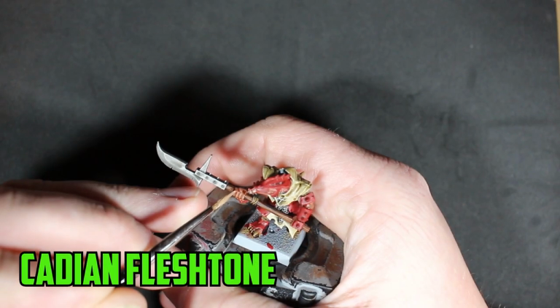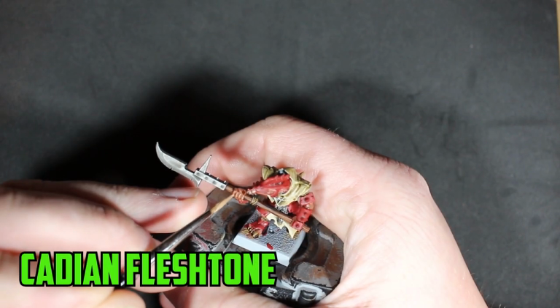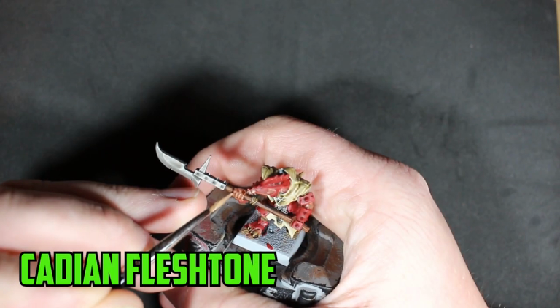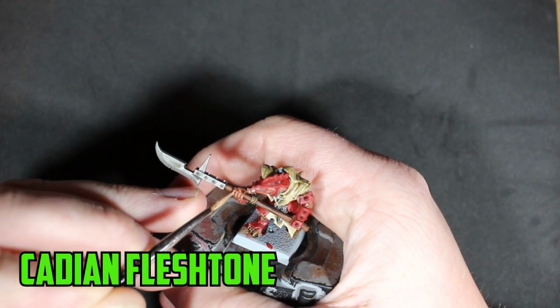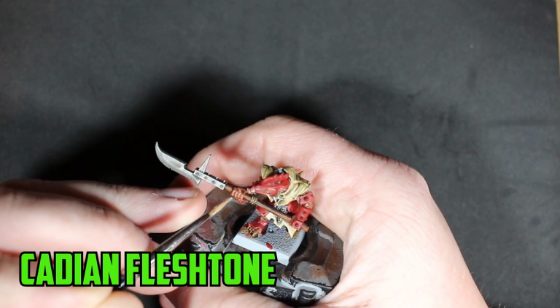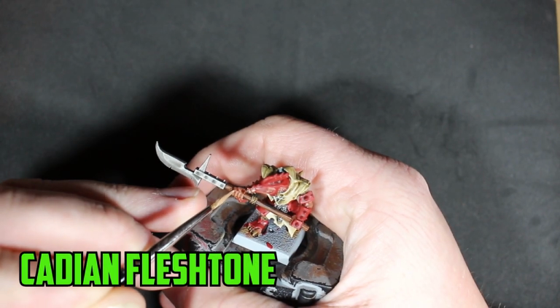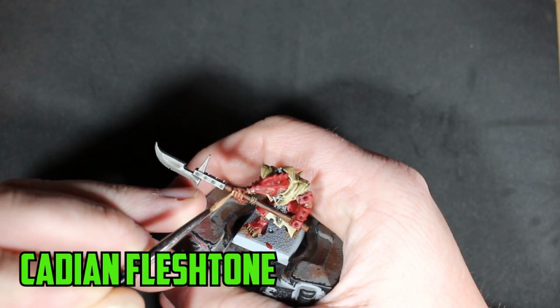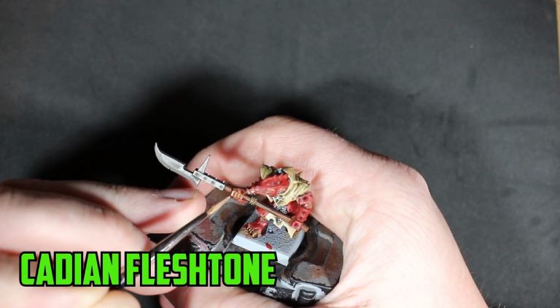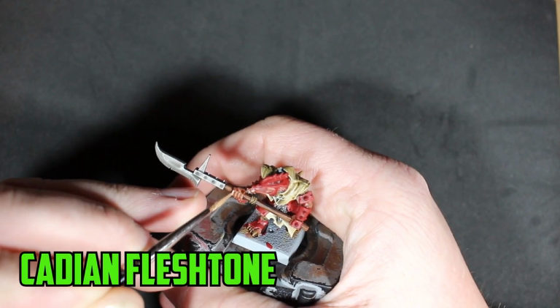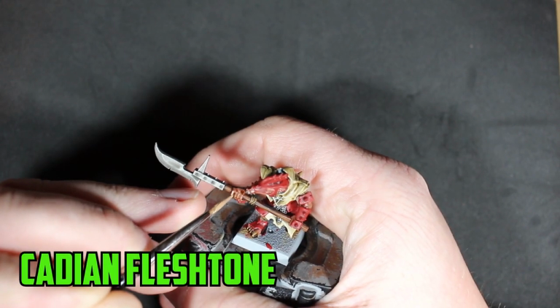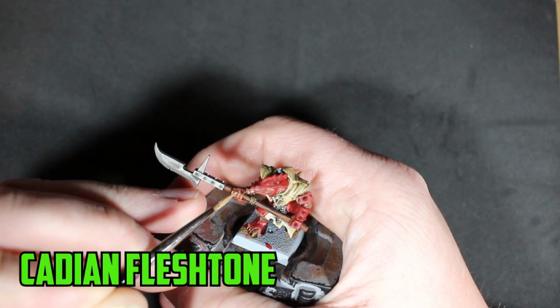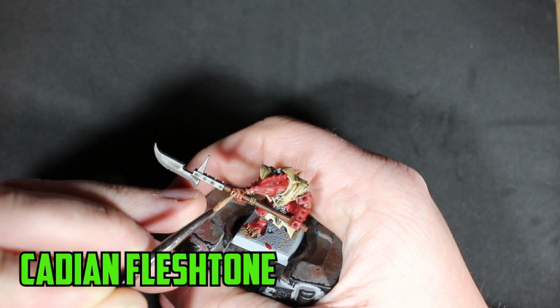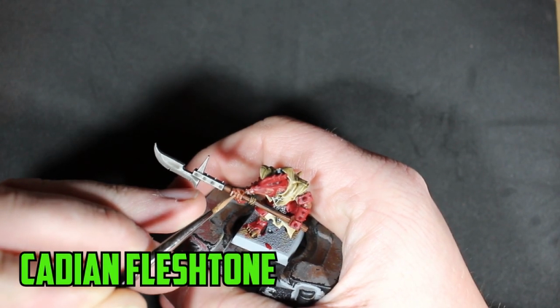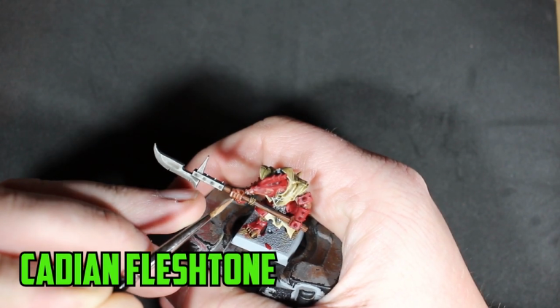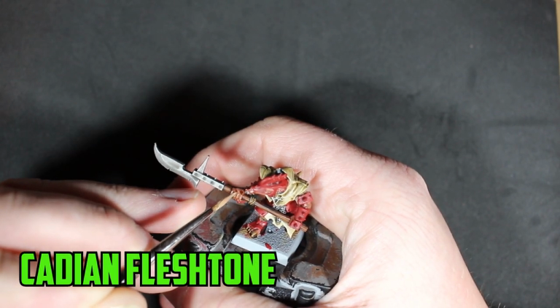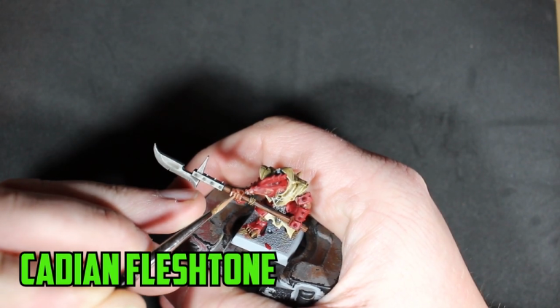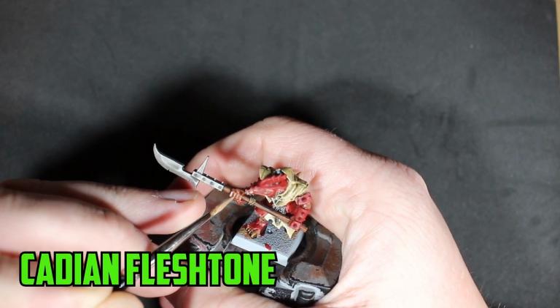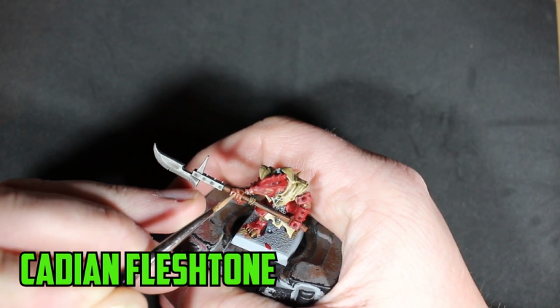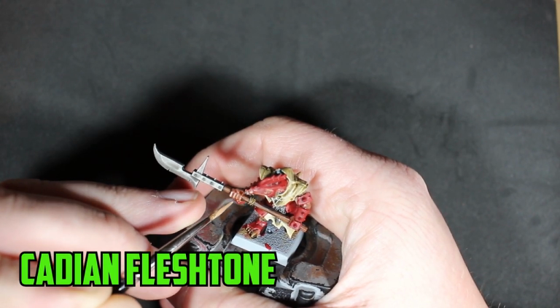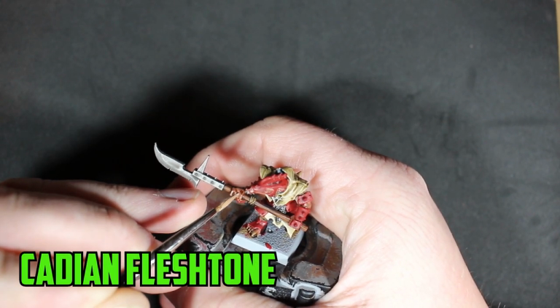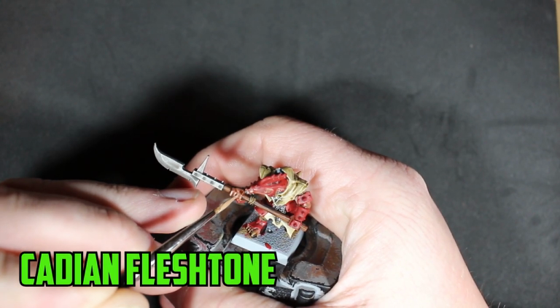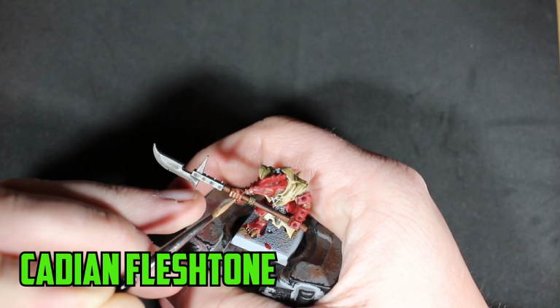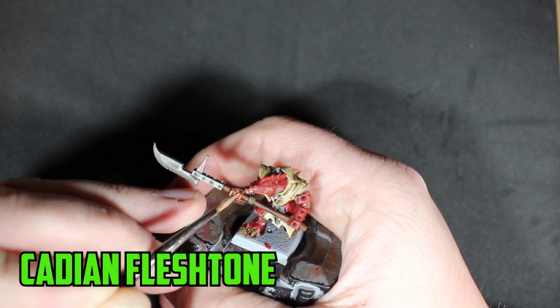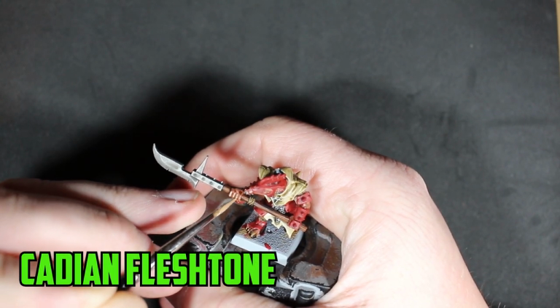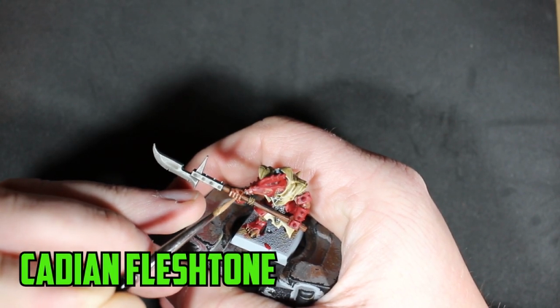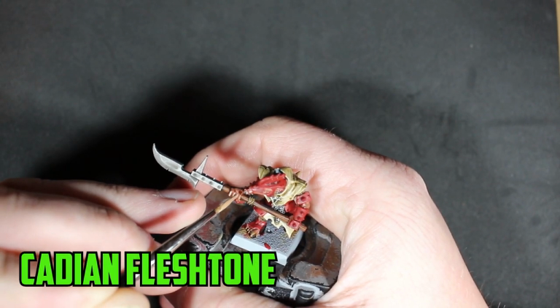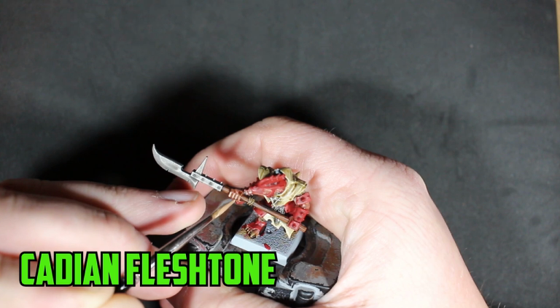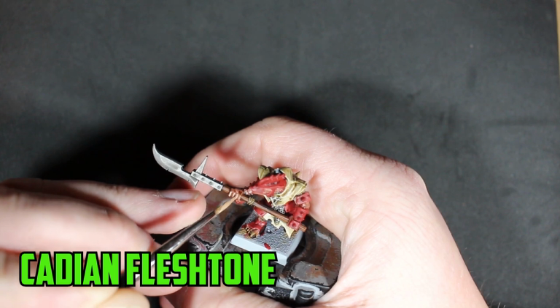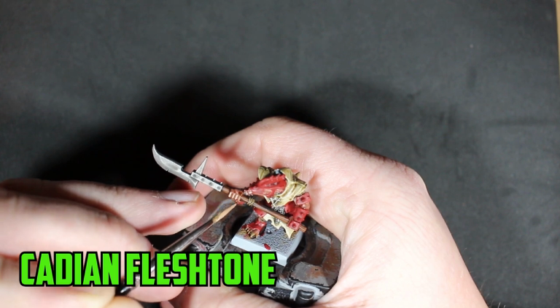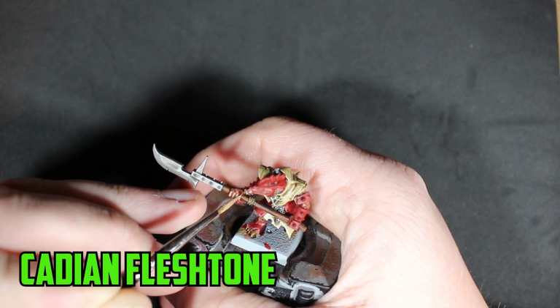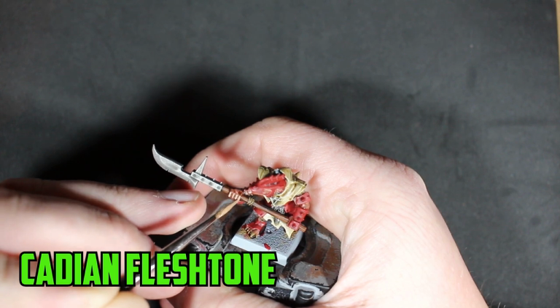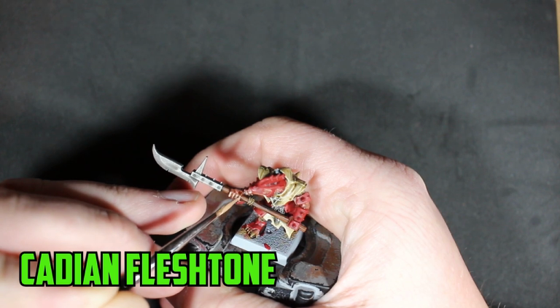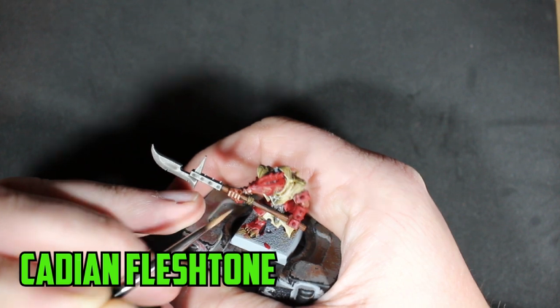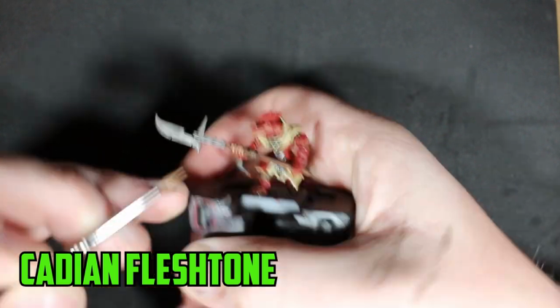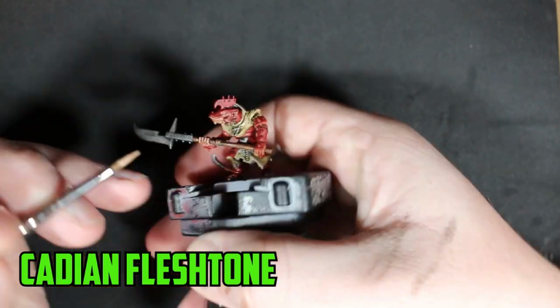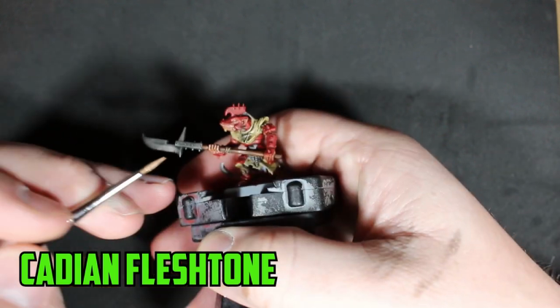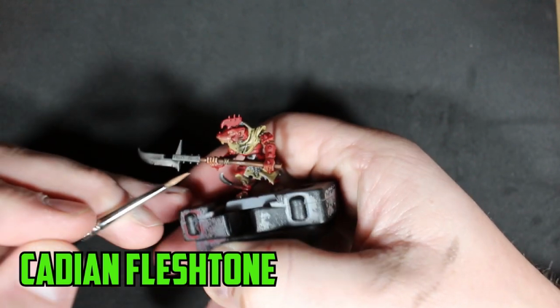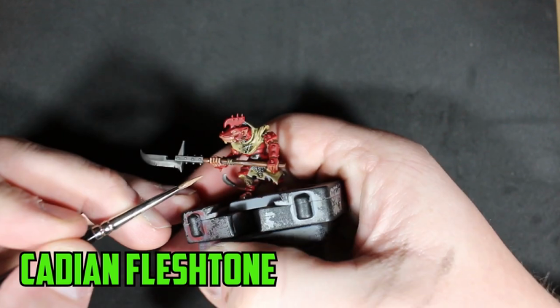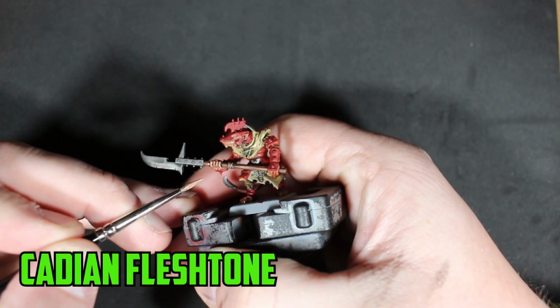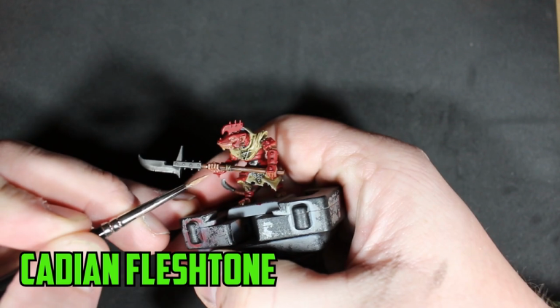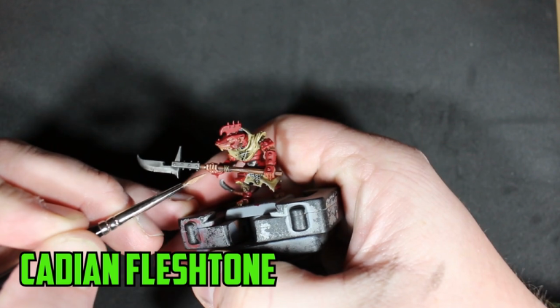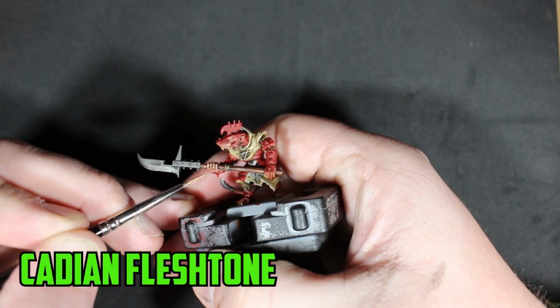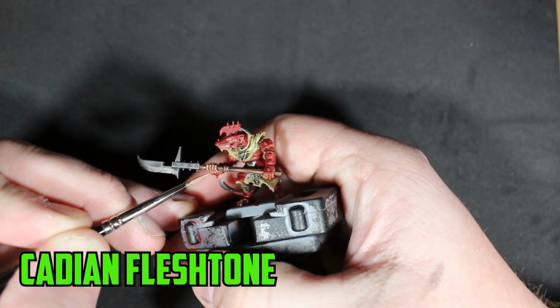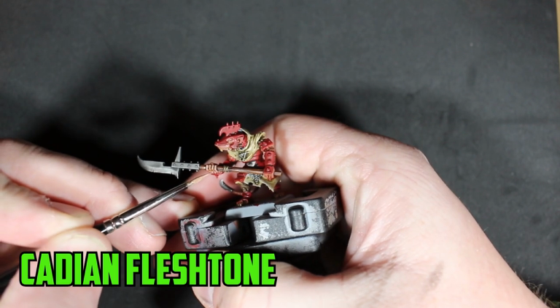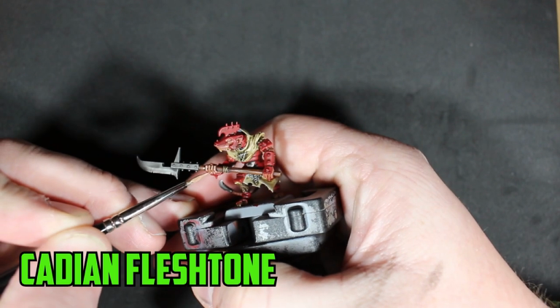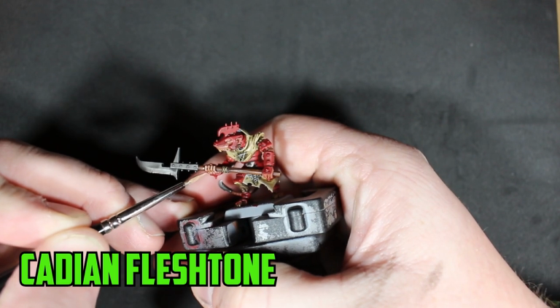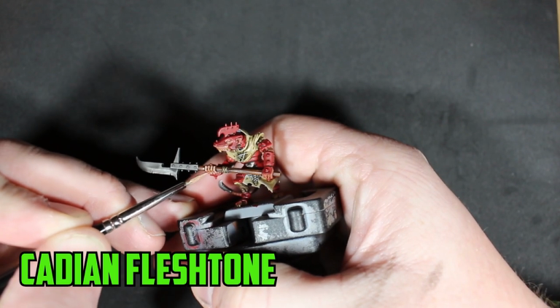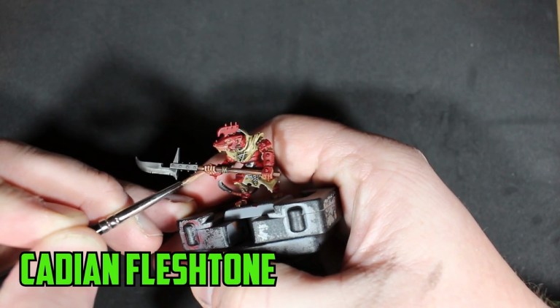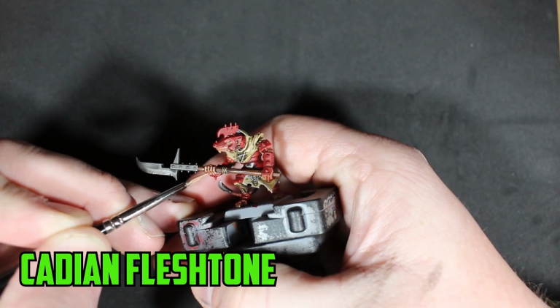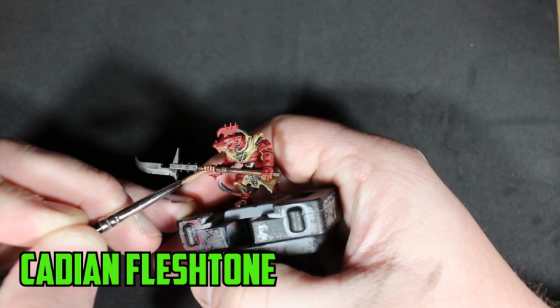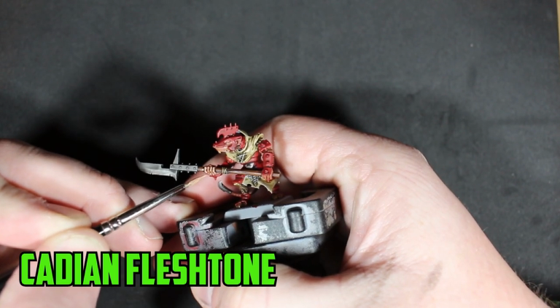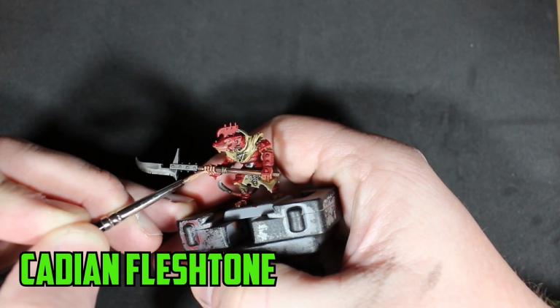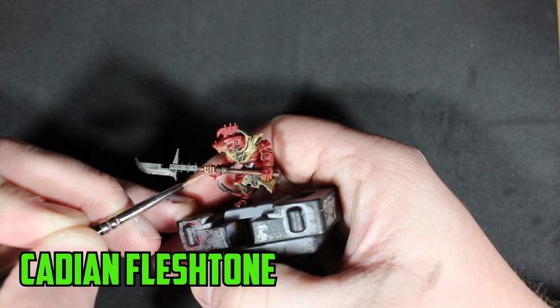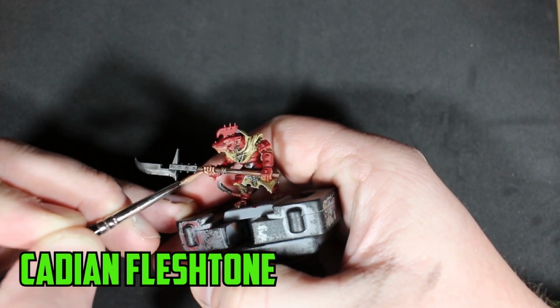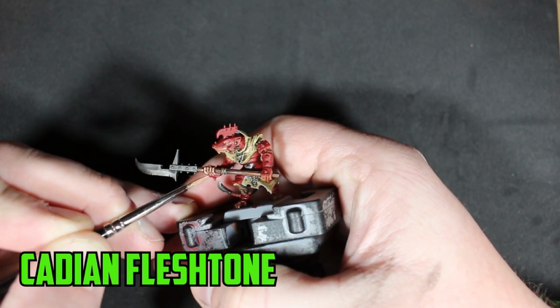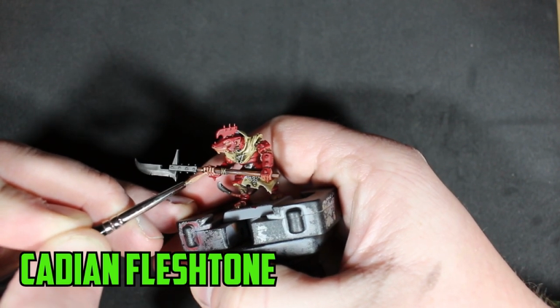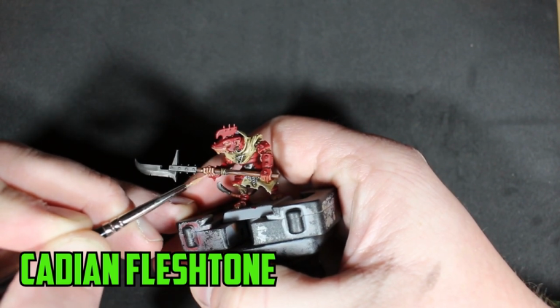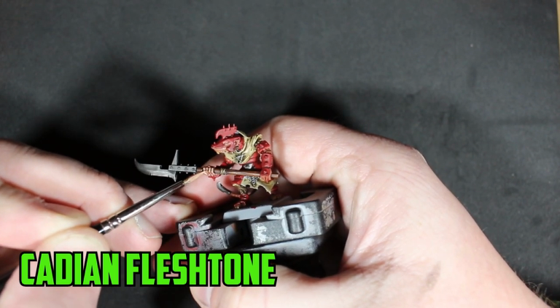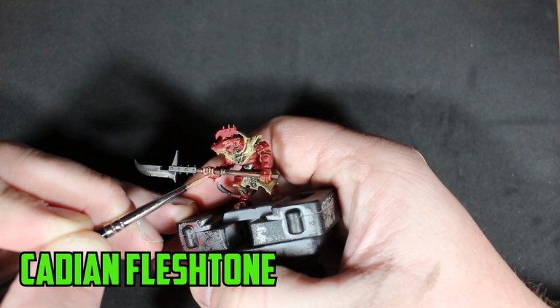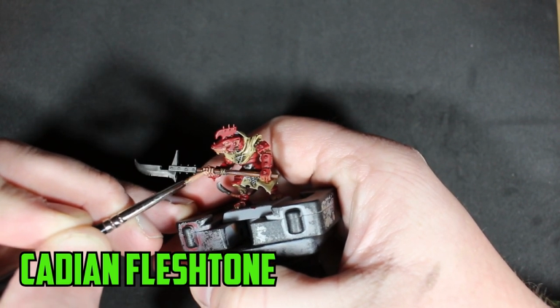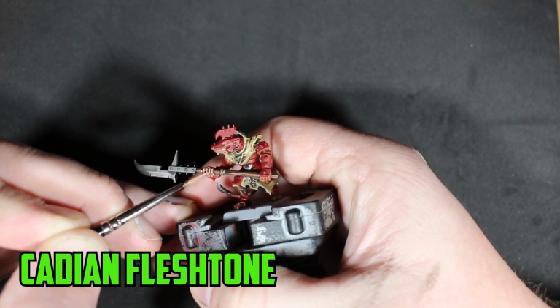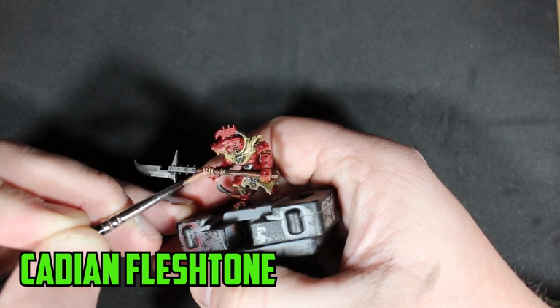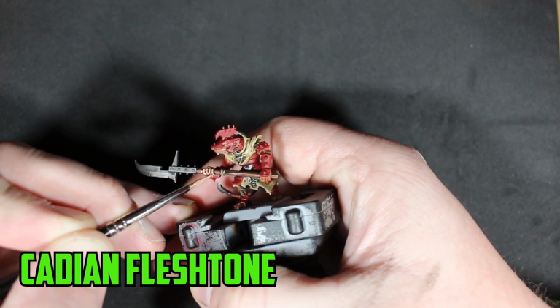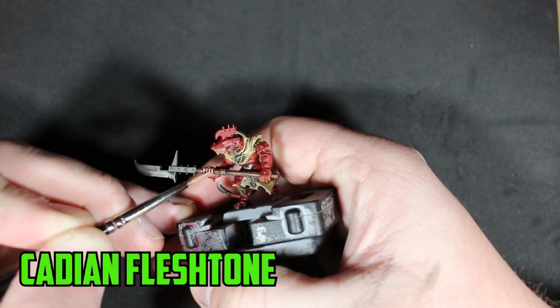Once the shade had enough time to dry, the first highlight I started with was Cadian Fleshtone on the most prominent parts of the skin.